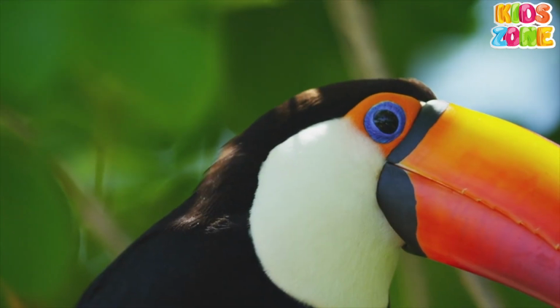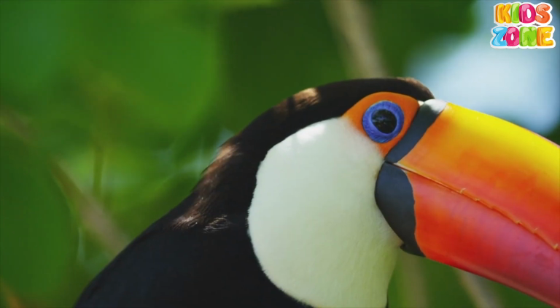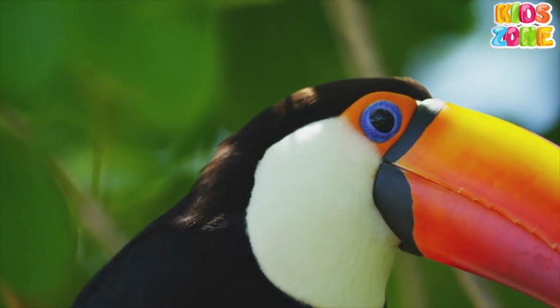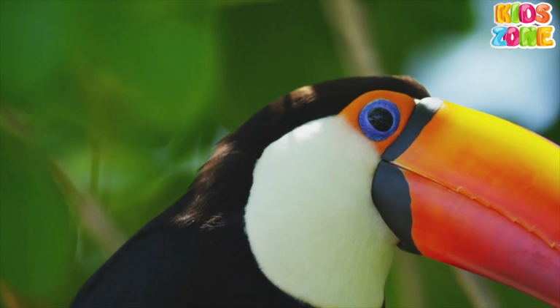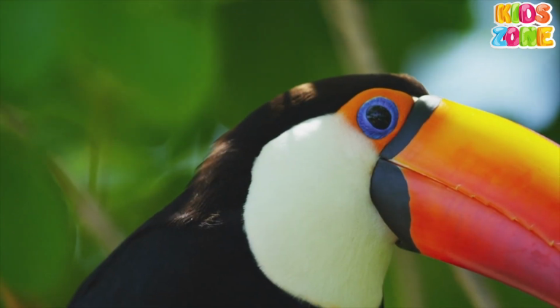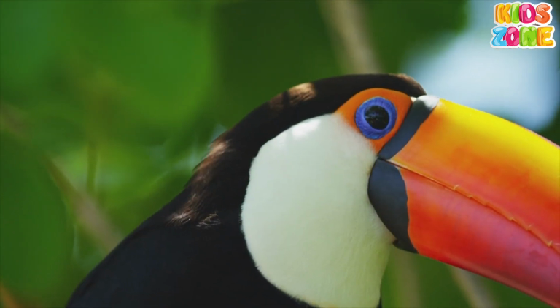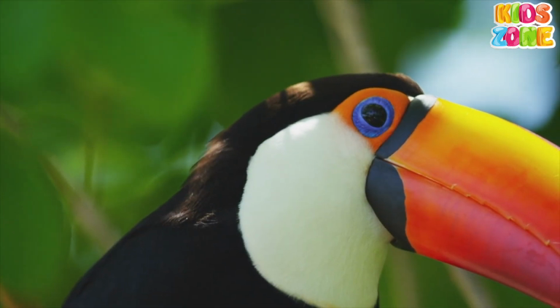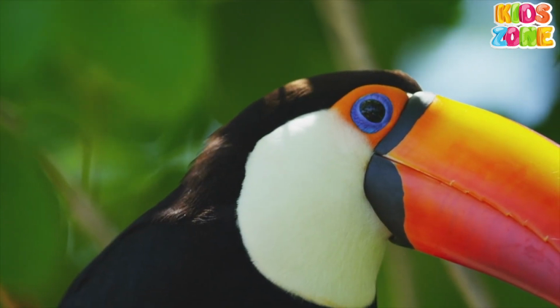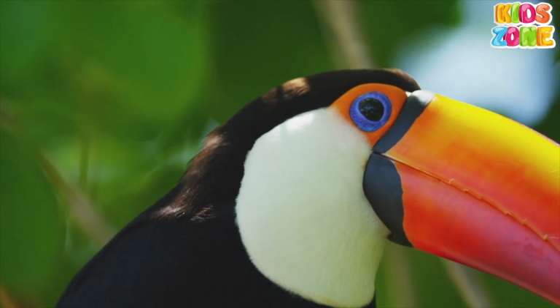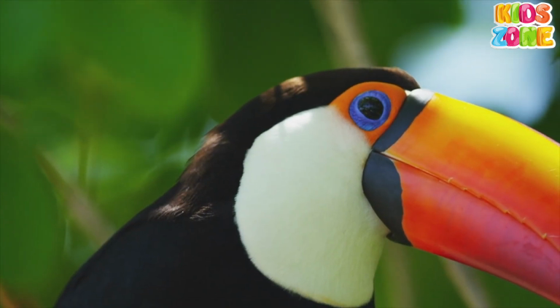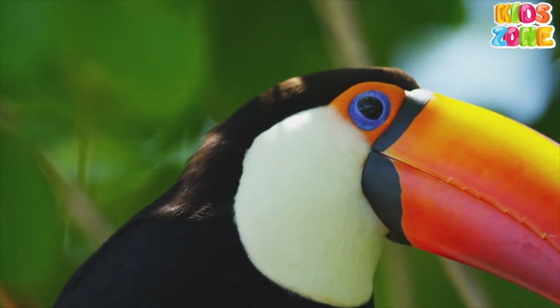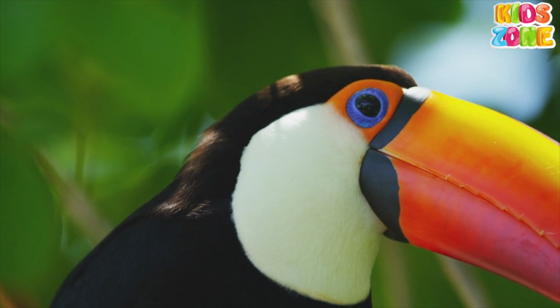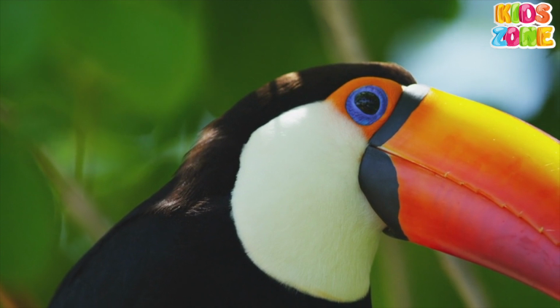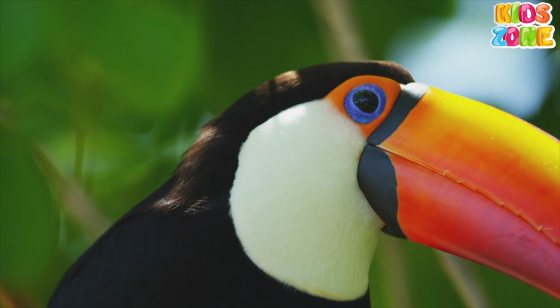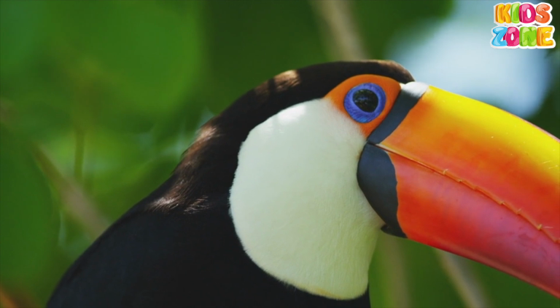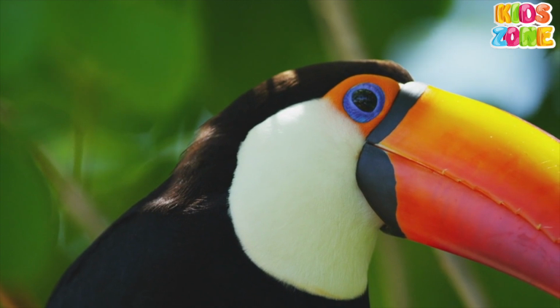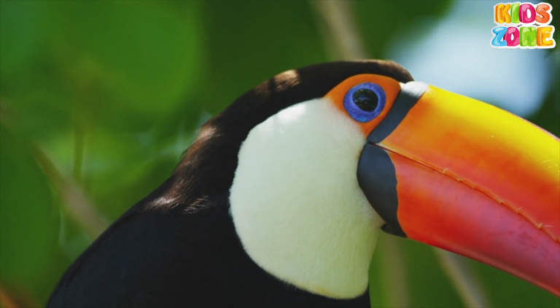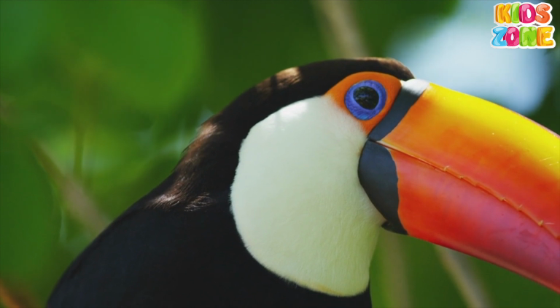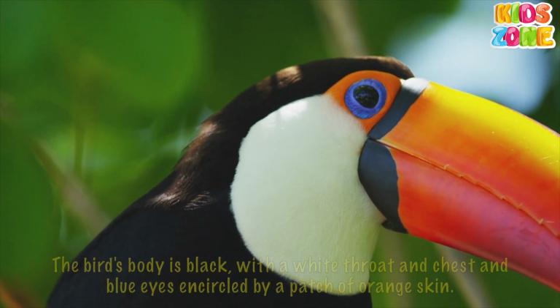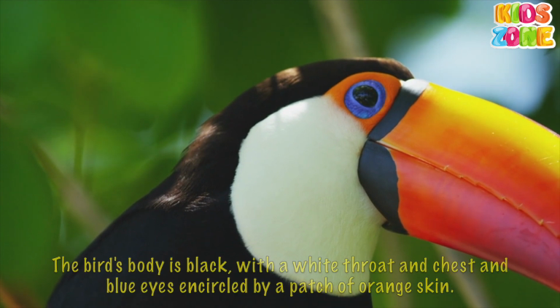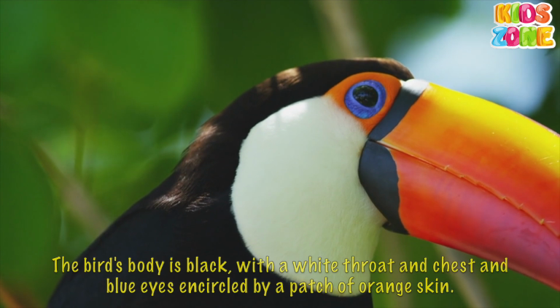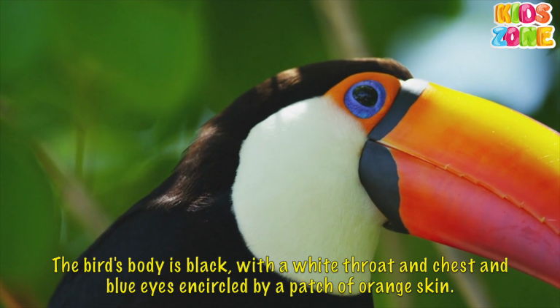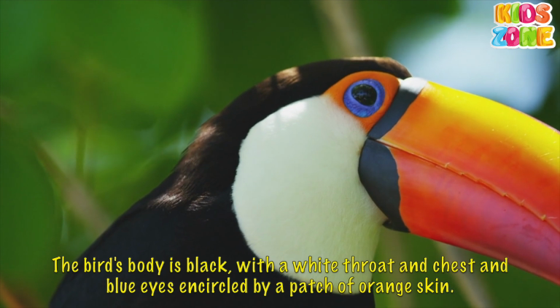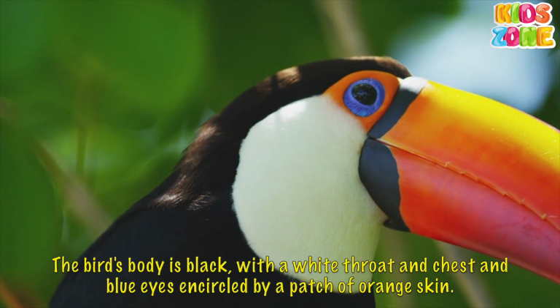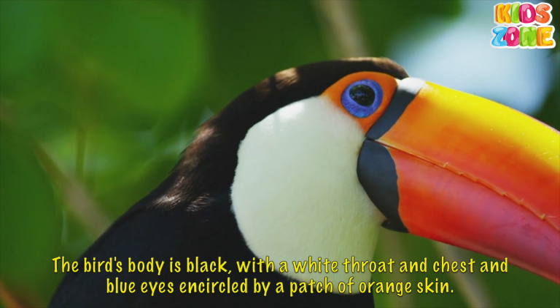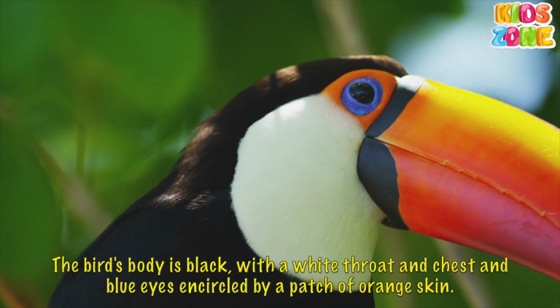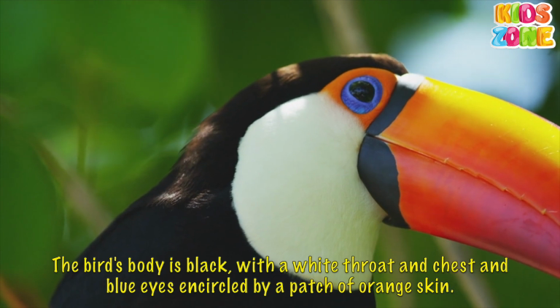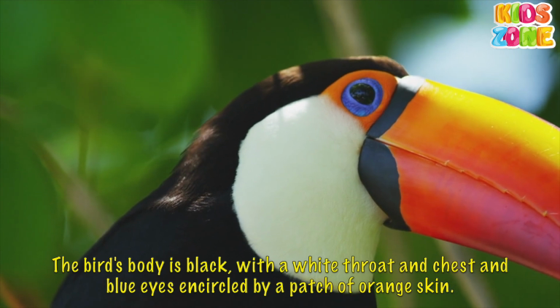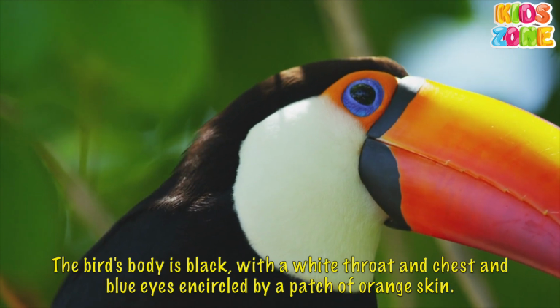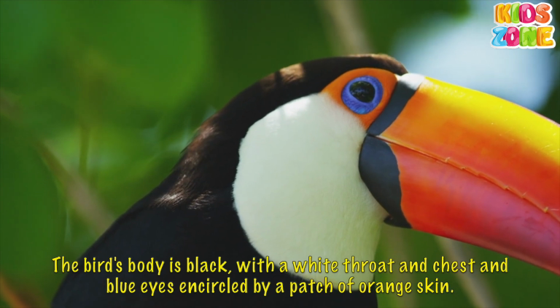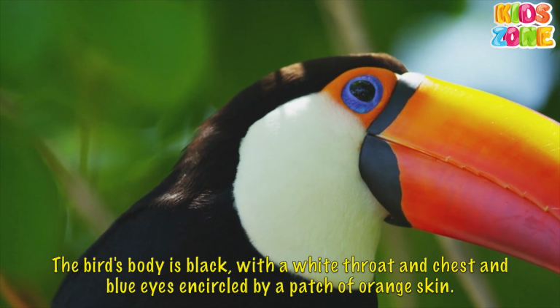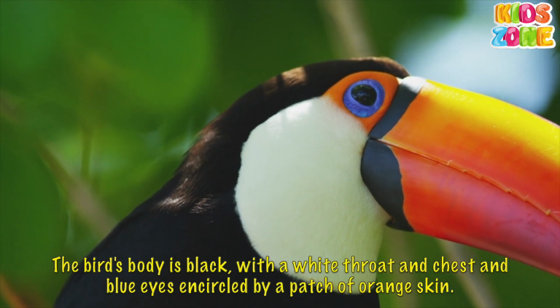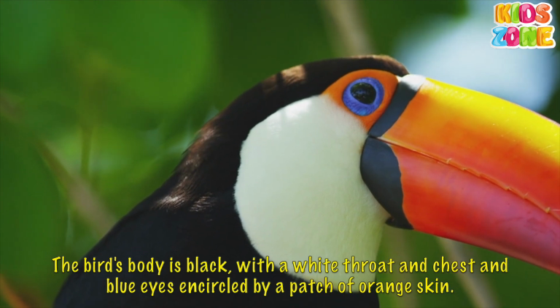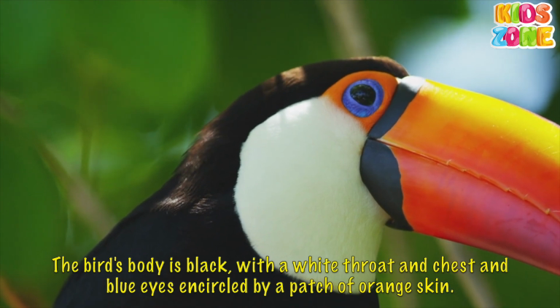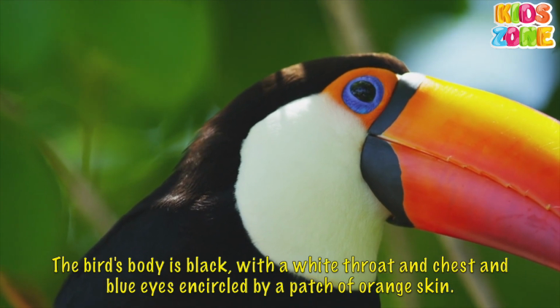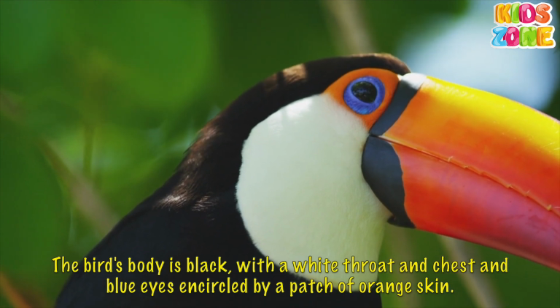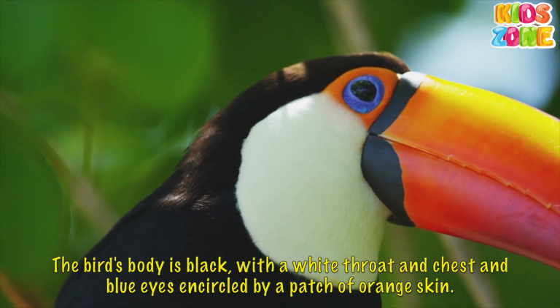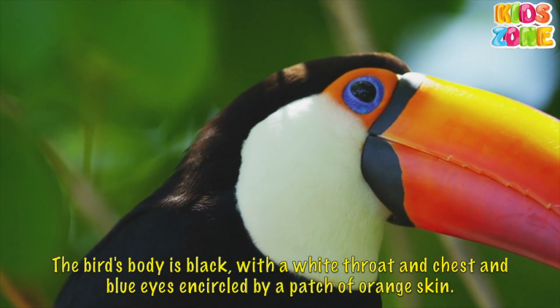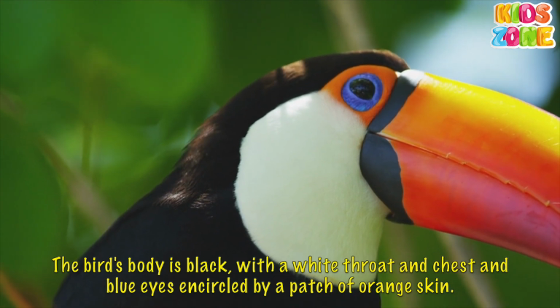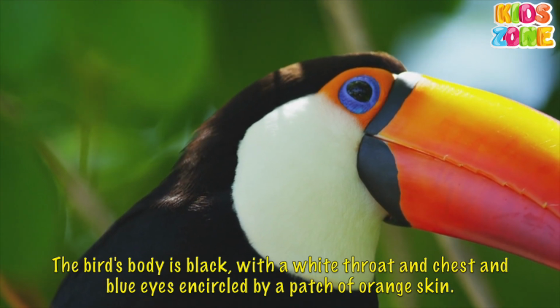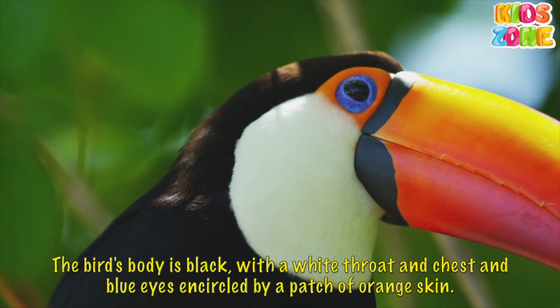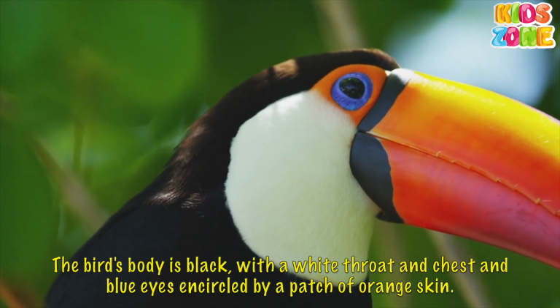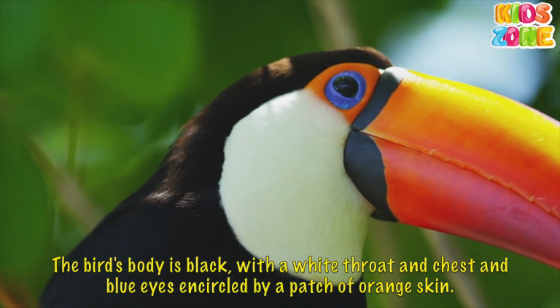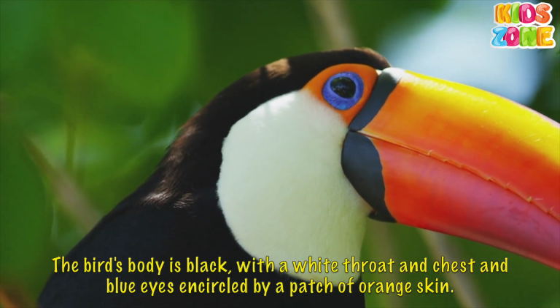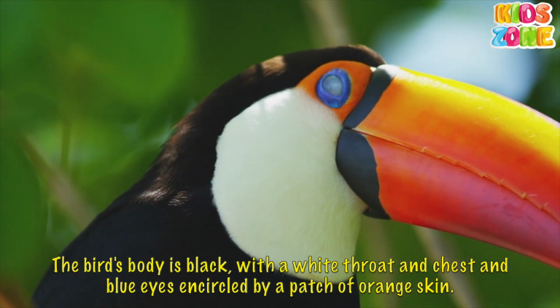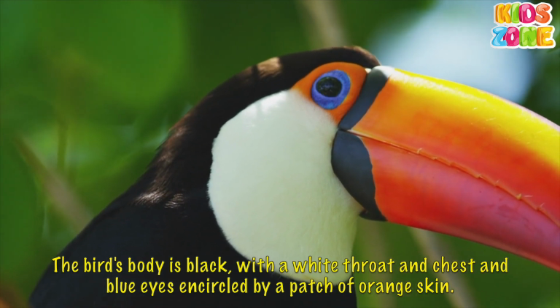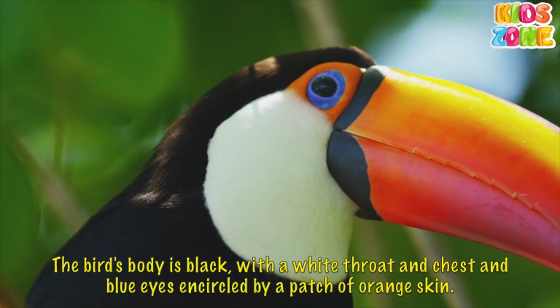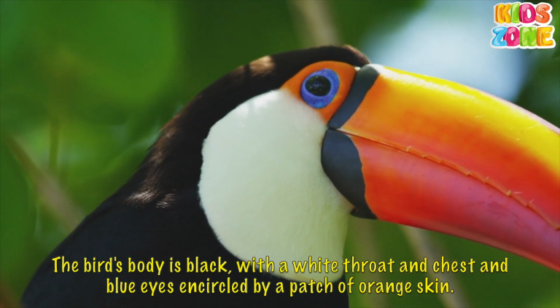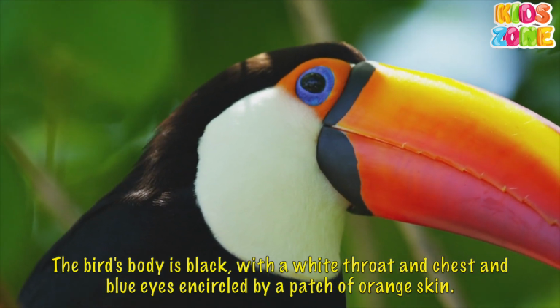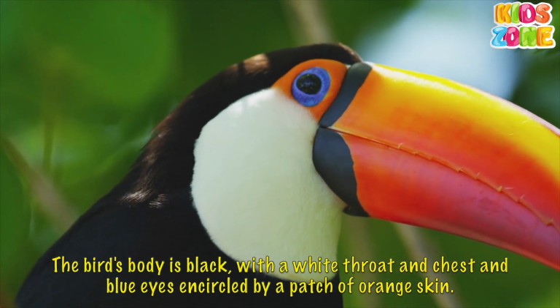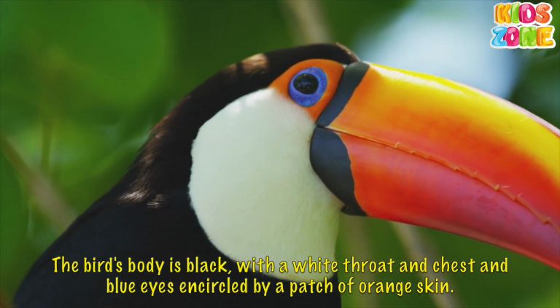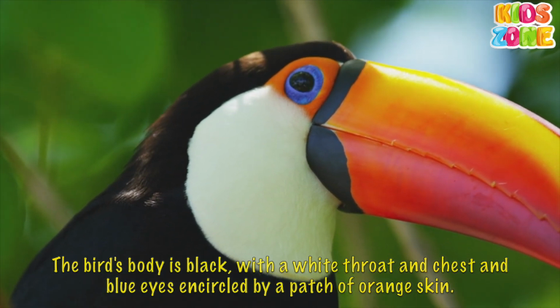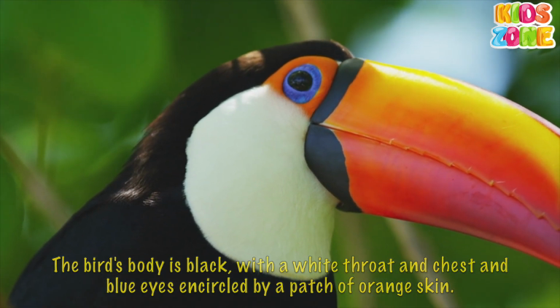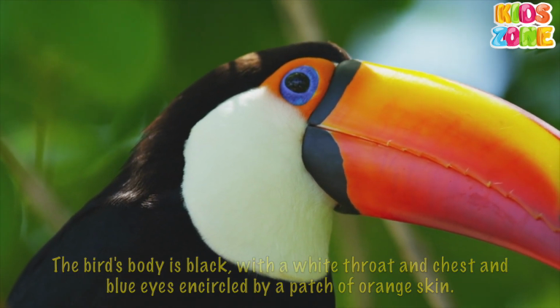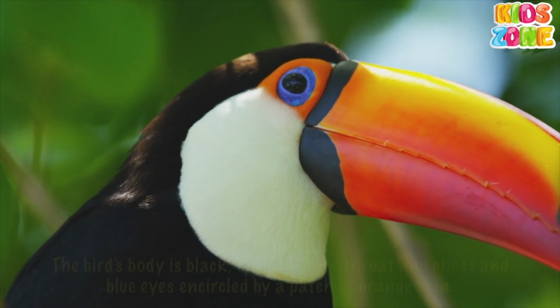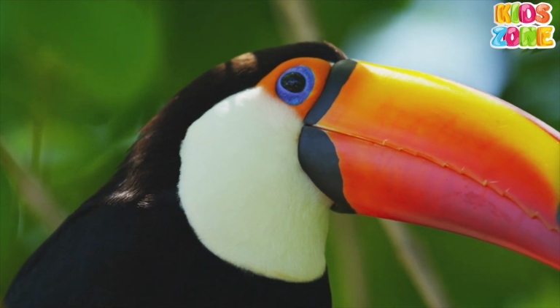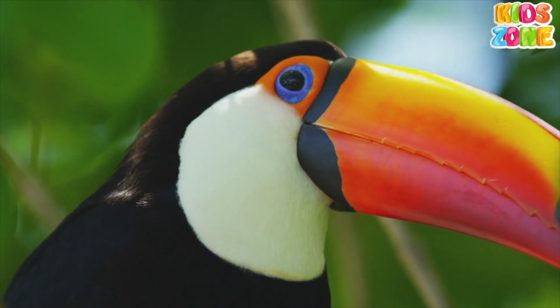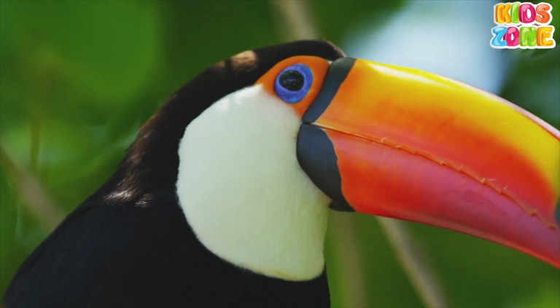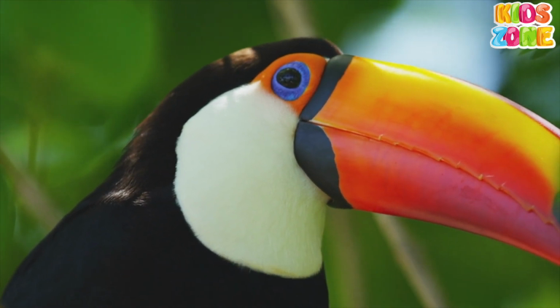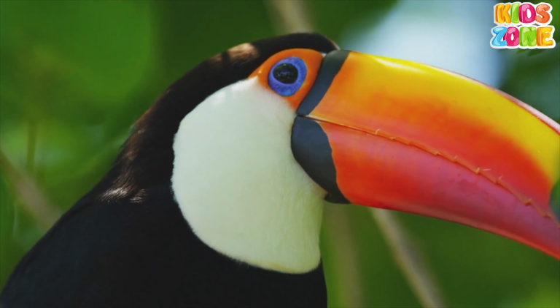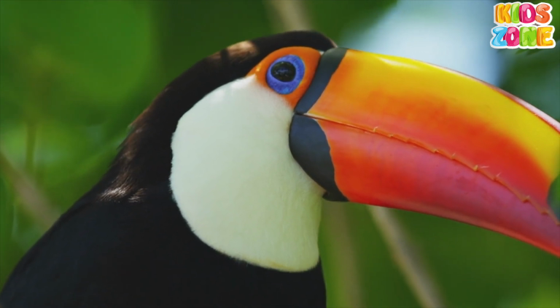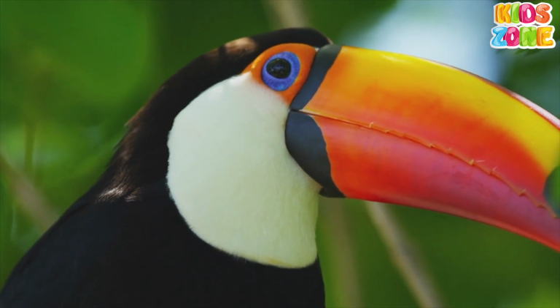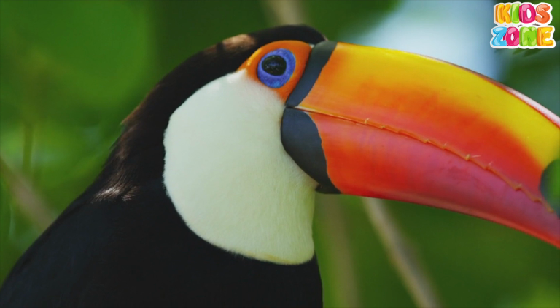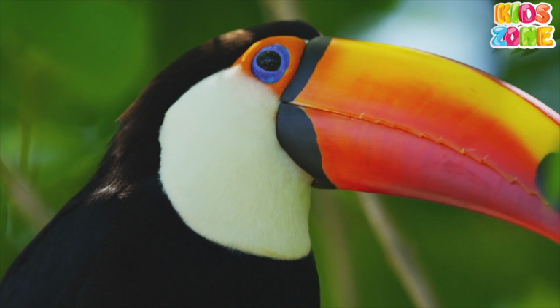The bird's body is black with a white throat and chest, and blue eyes encircled by a patch of orange skin.